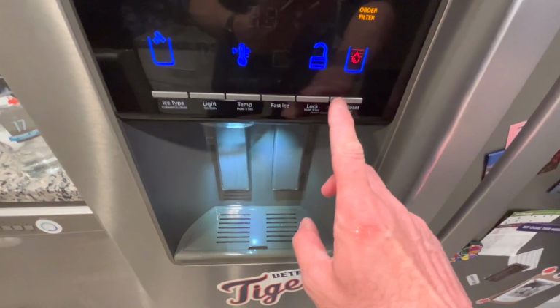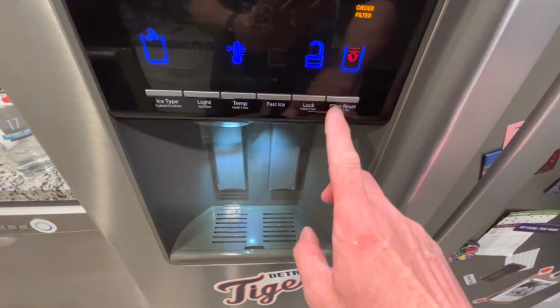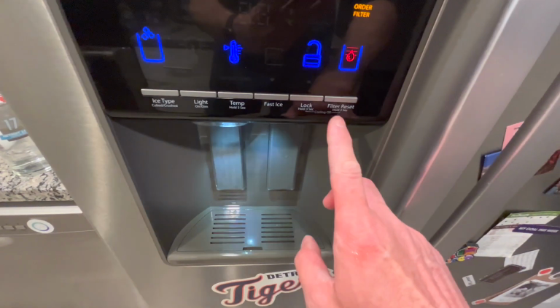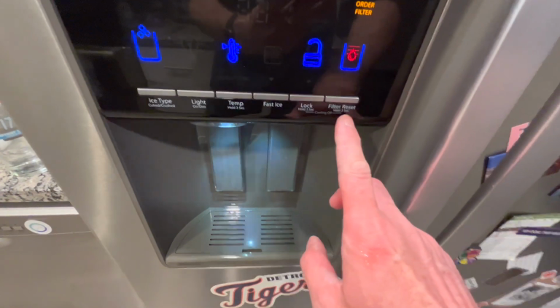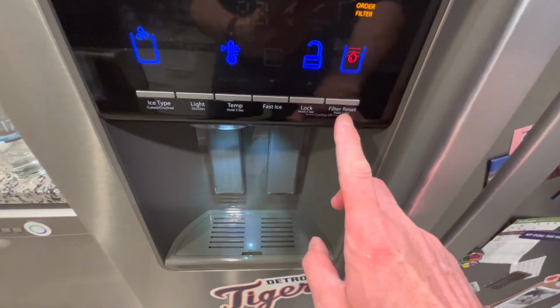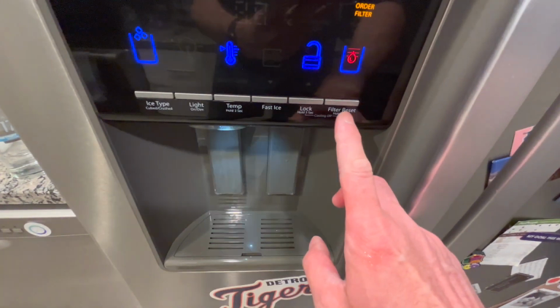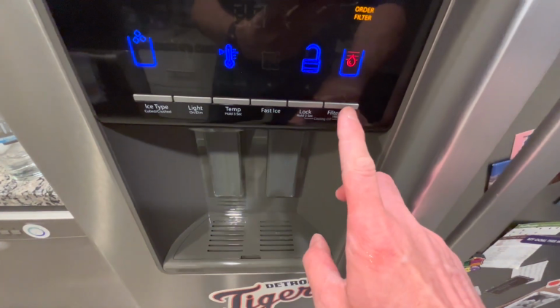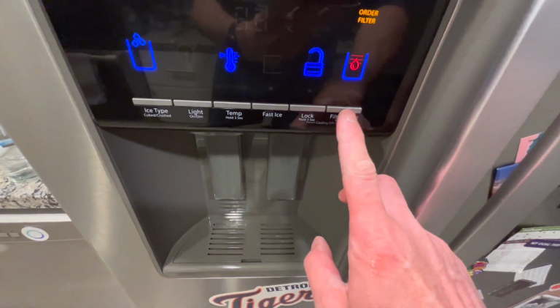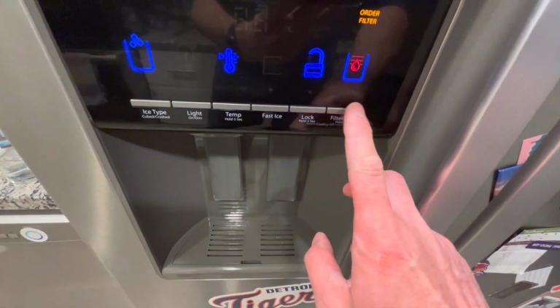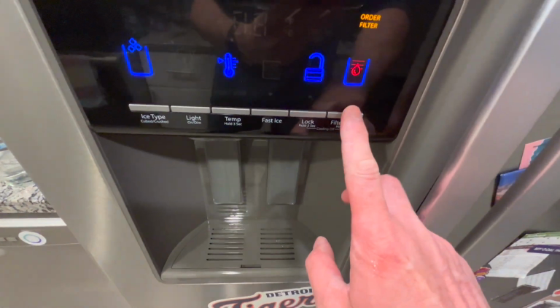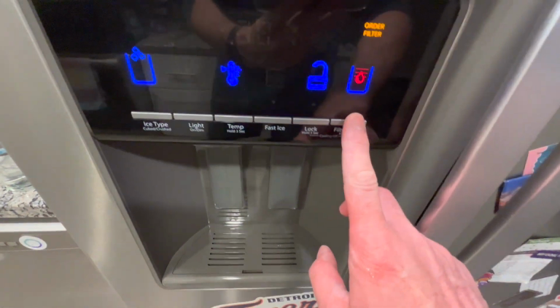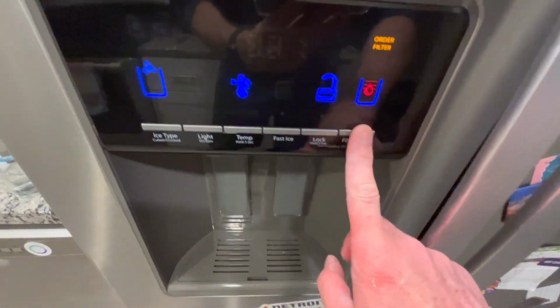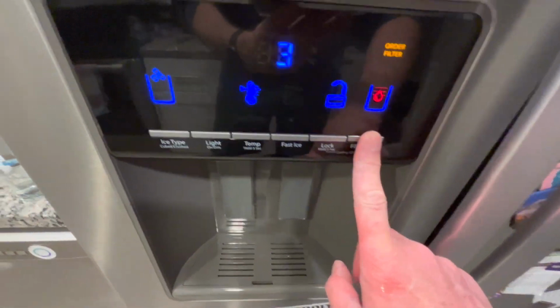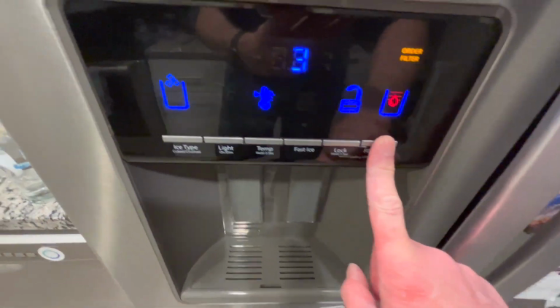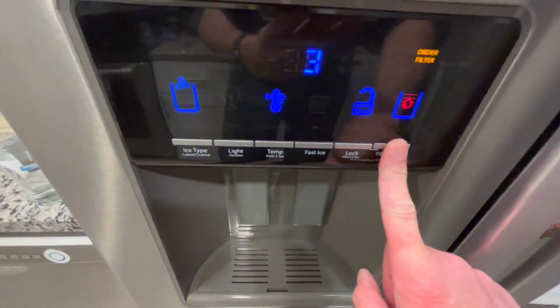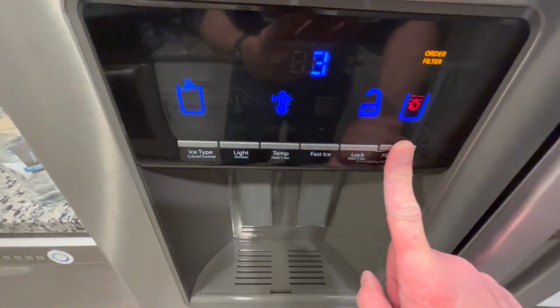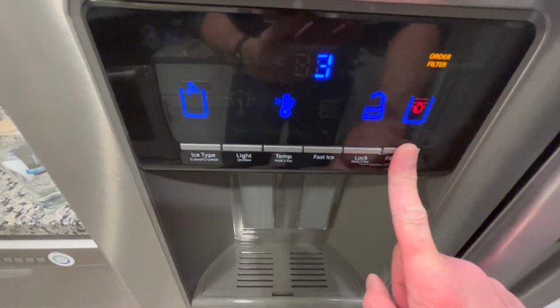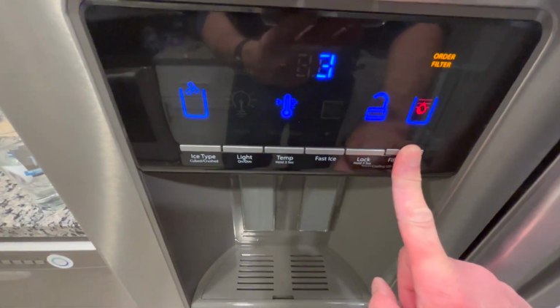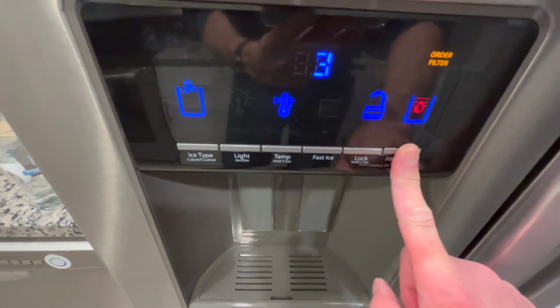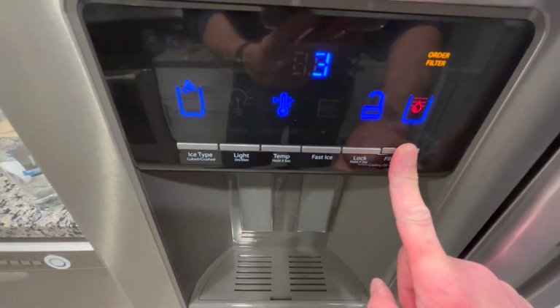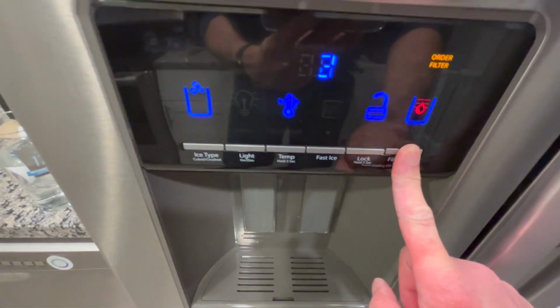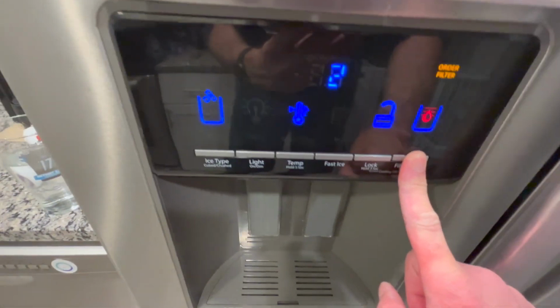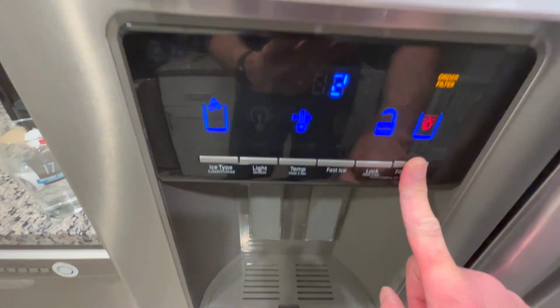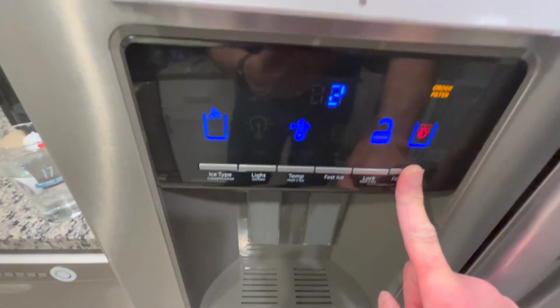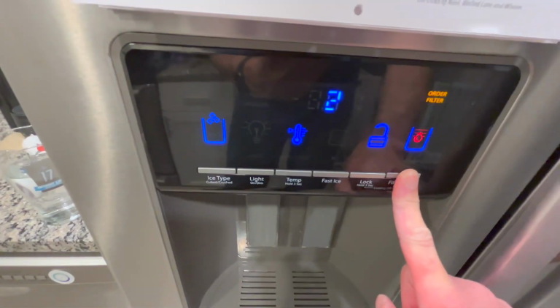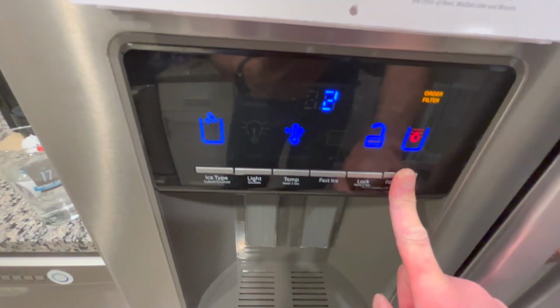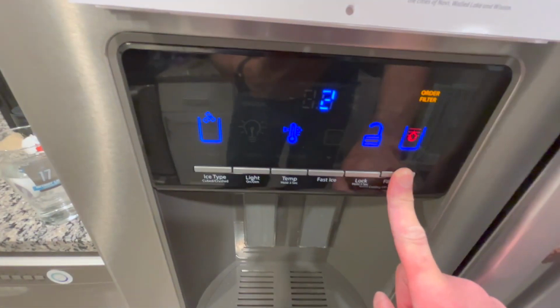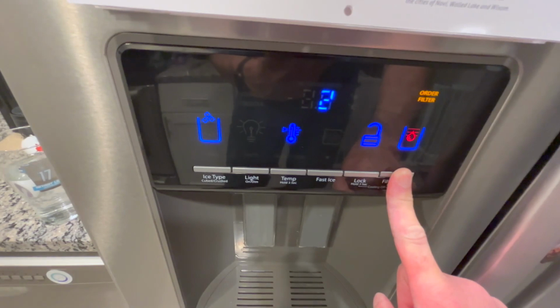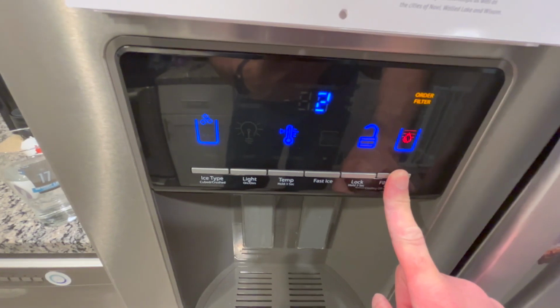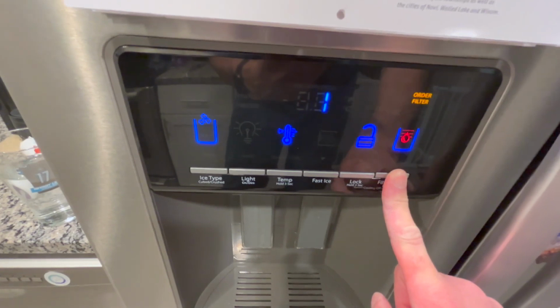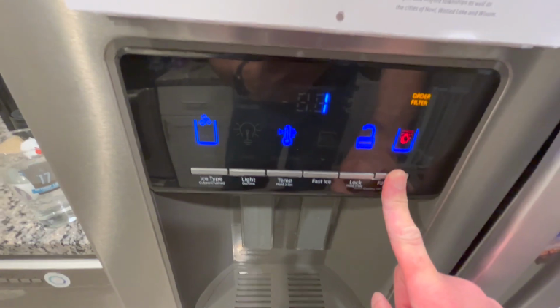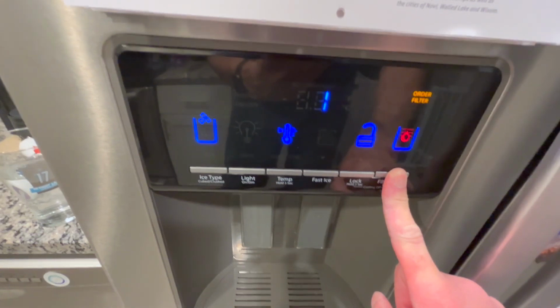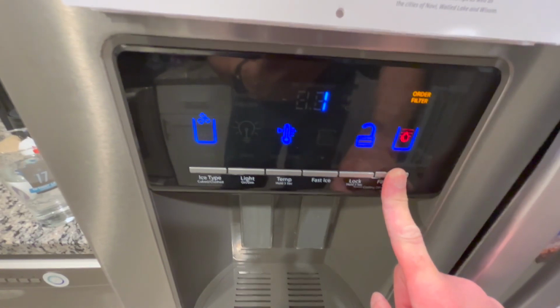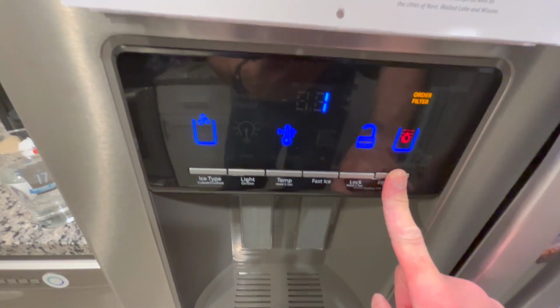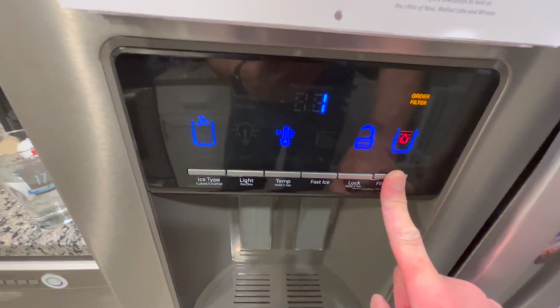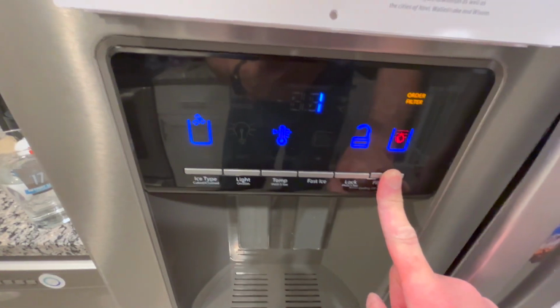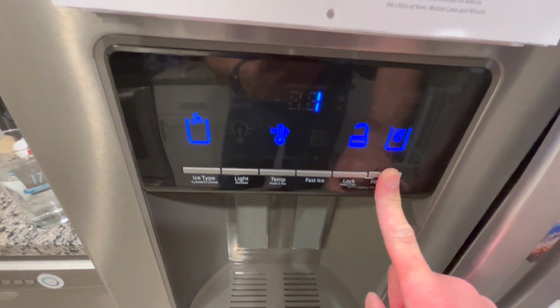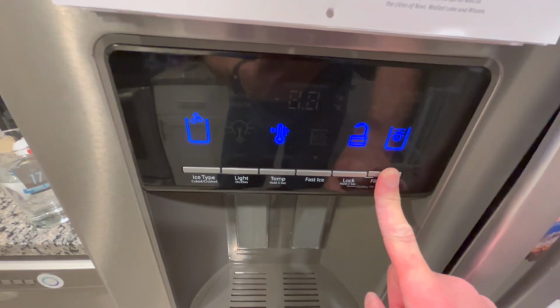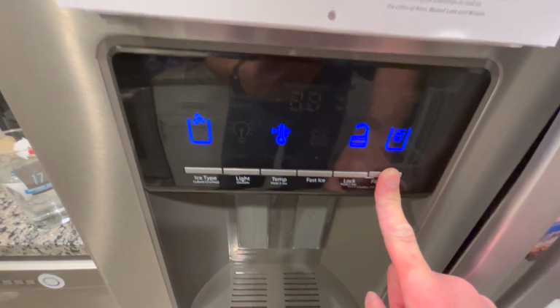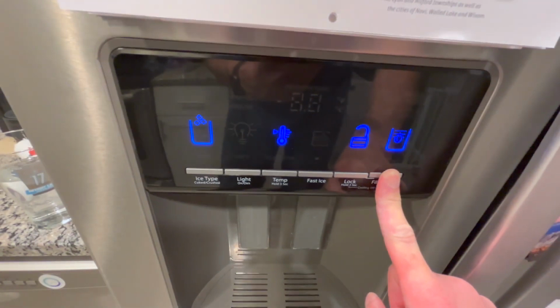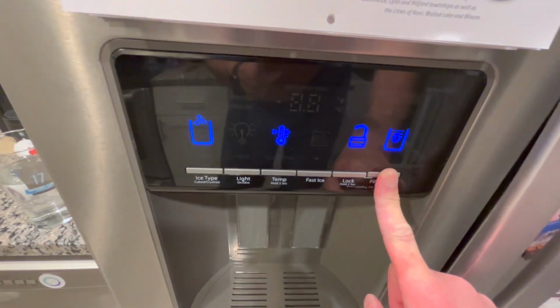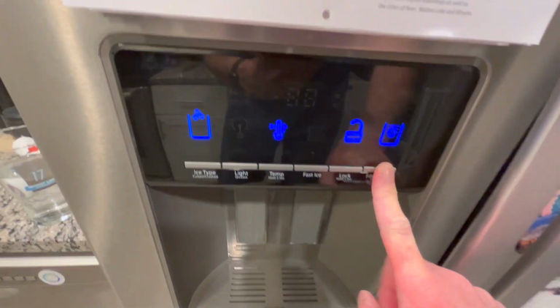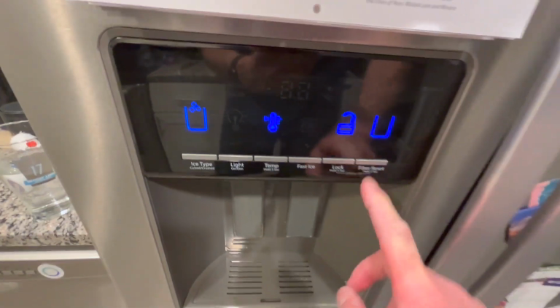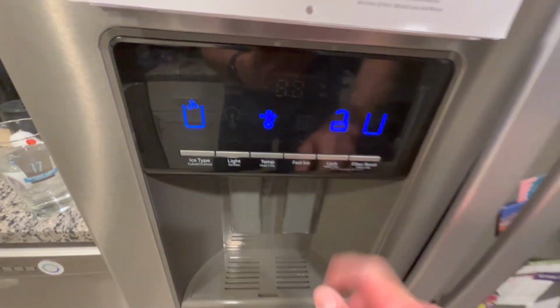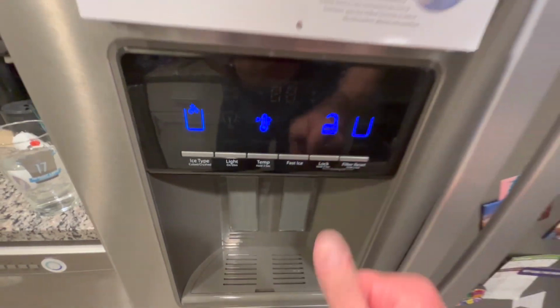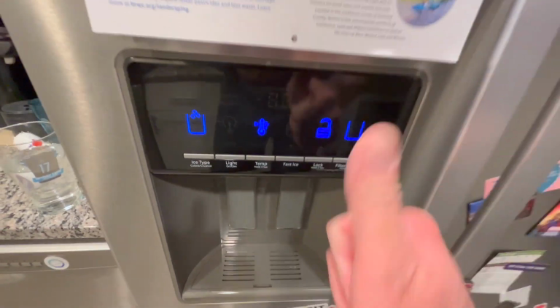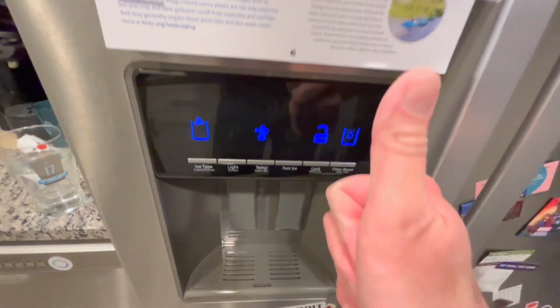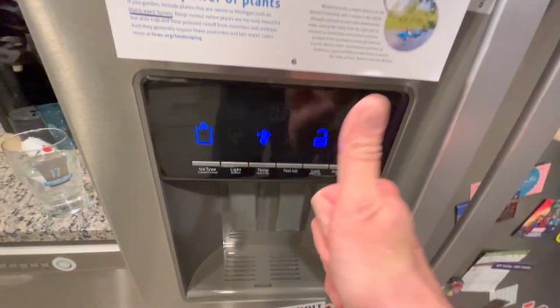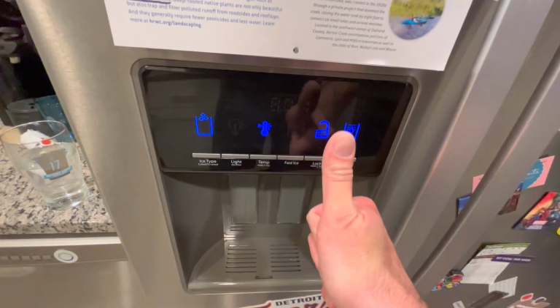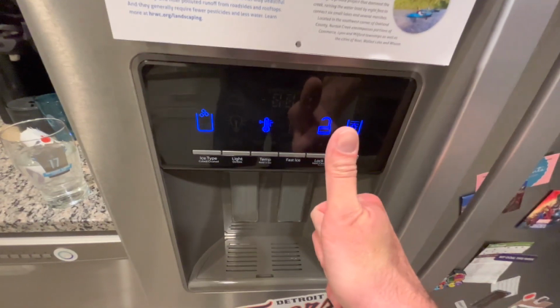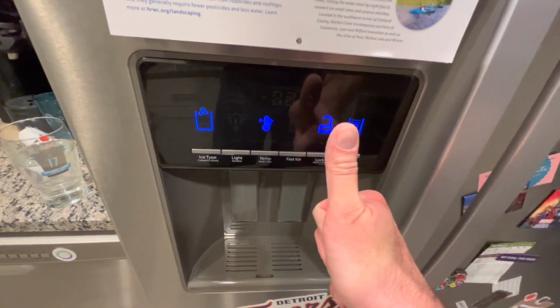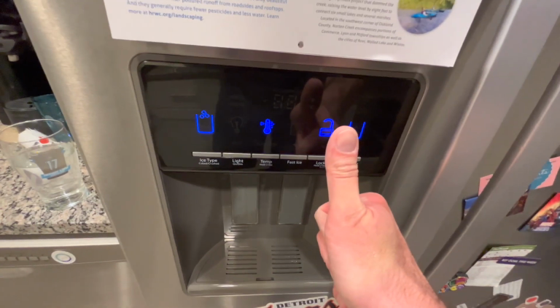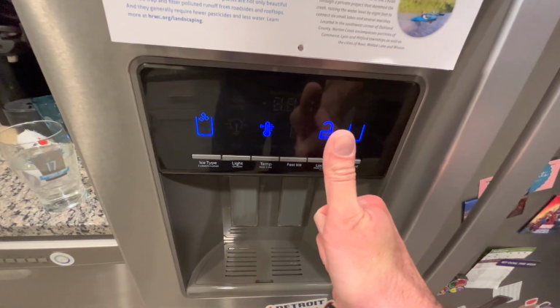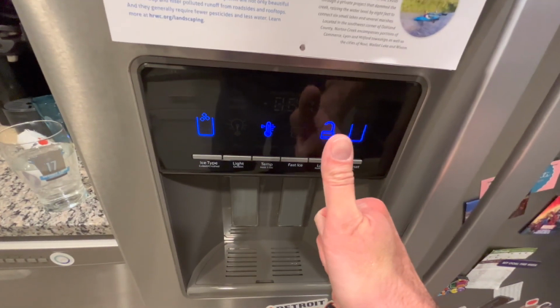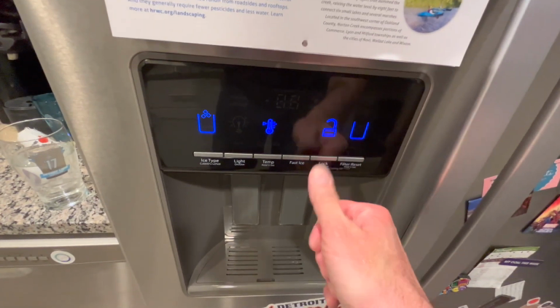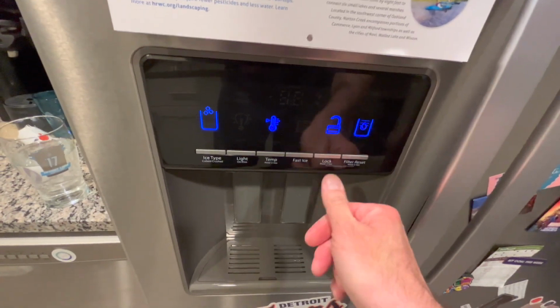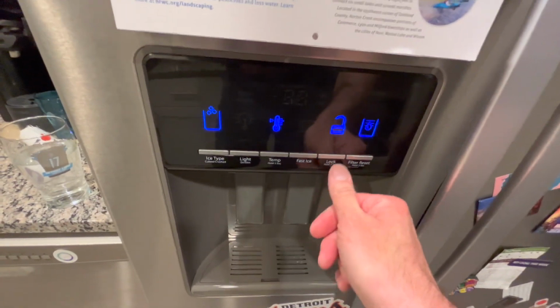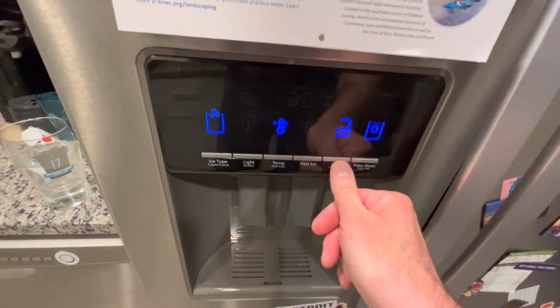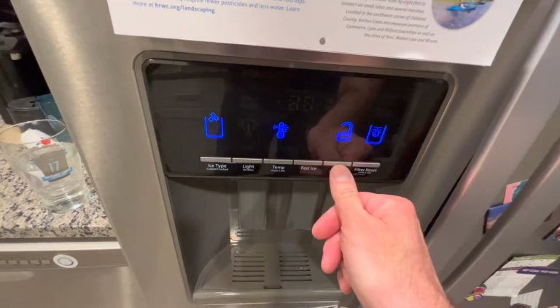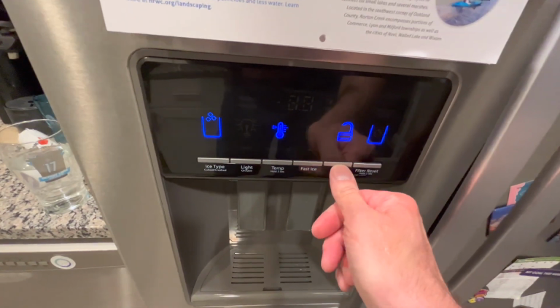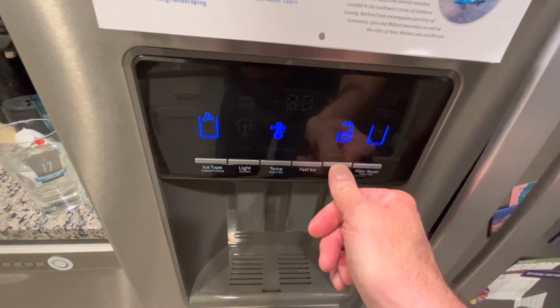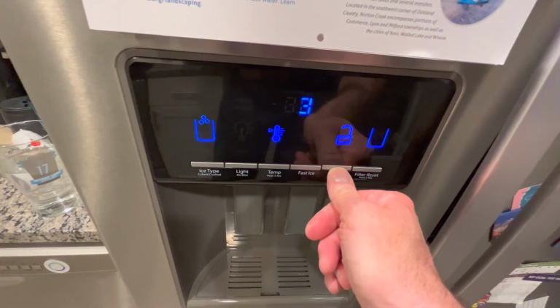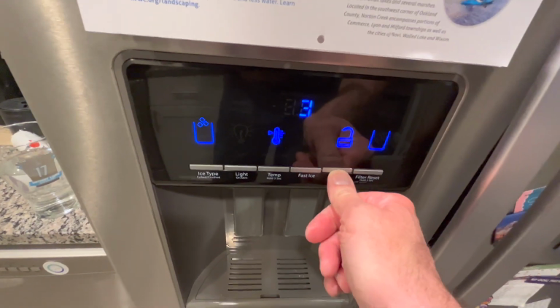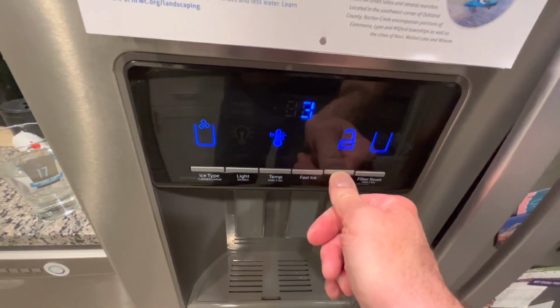So just make sure that you flush the system once you replace the water filter. I guess that's the most crucial part.